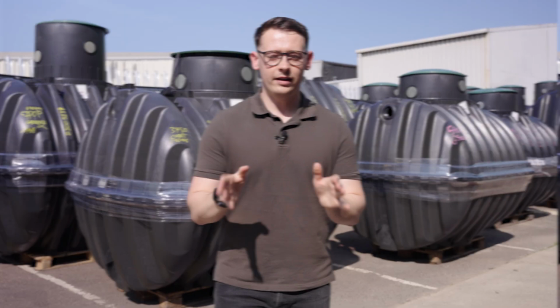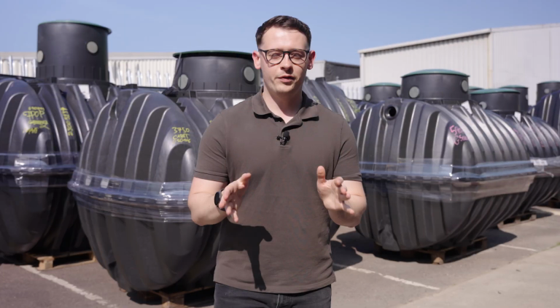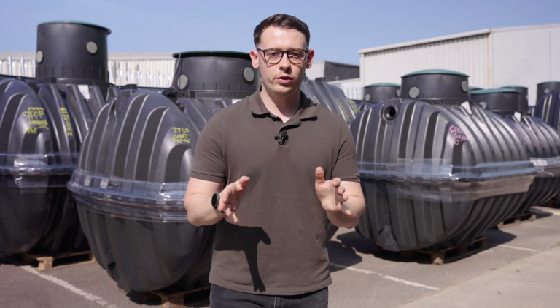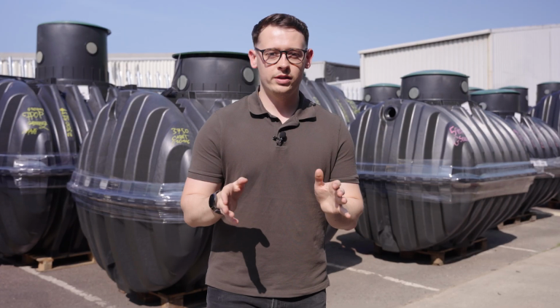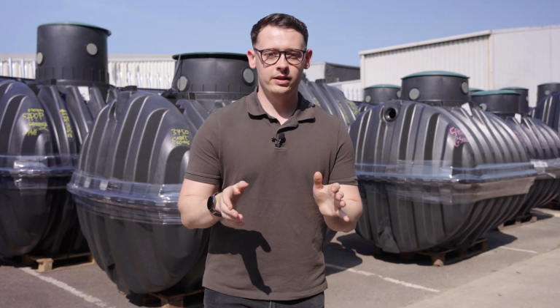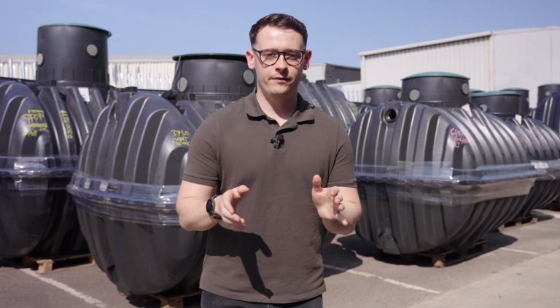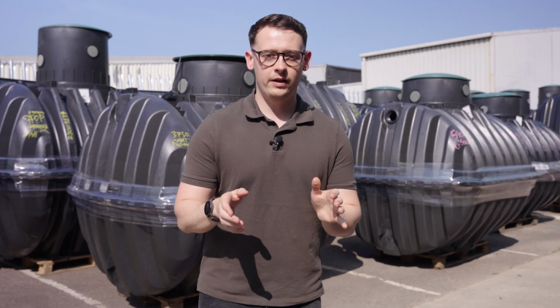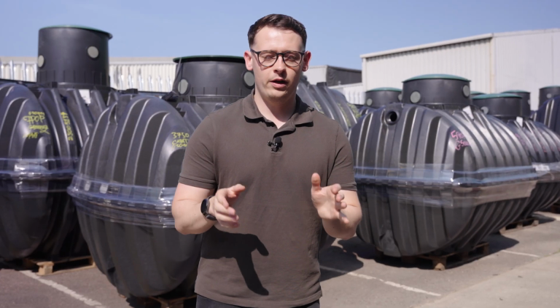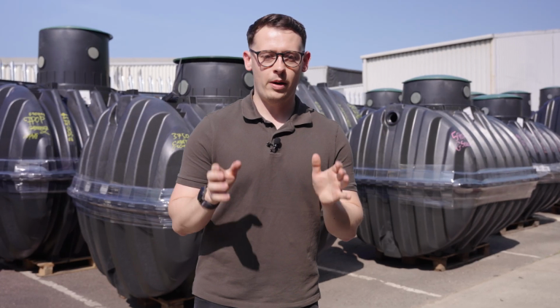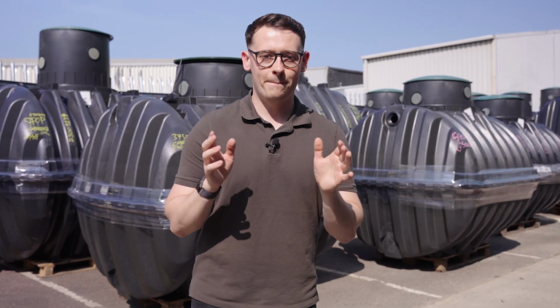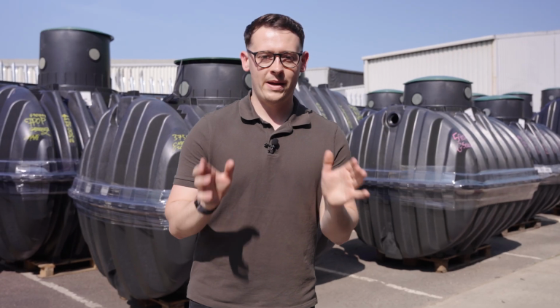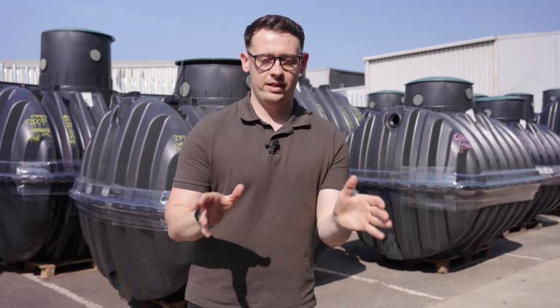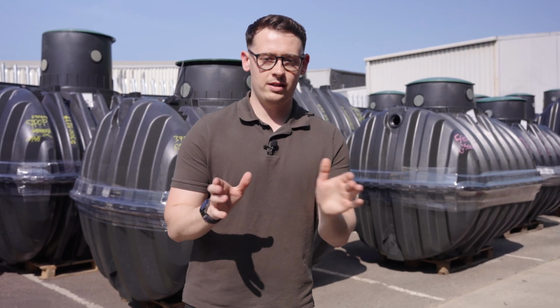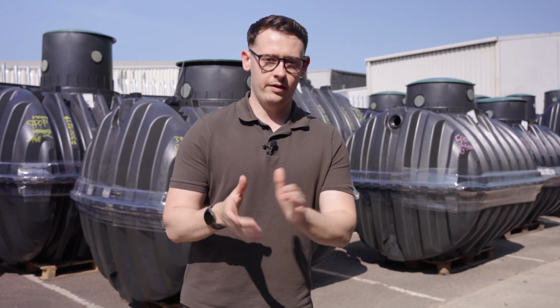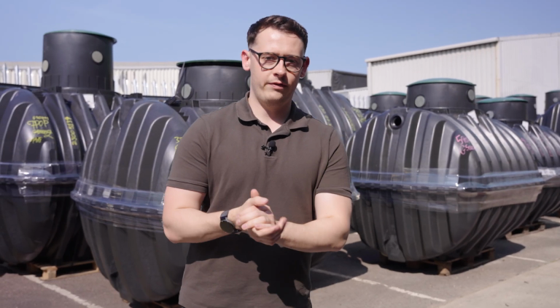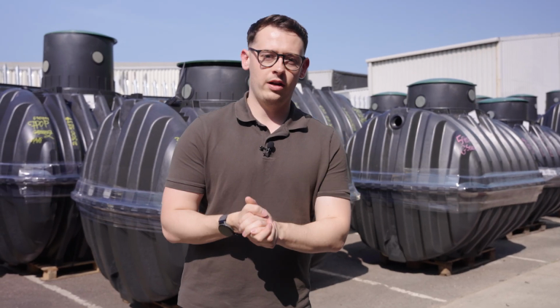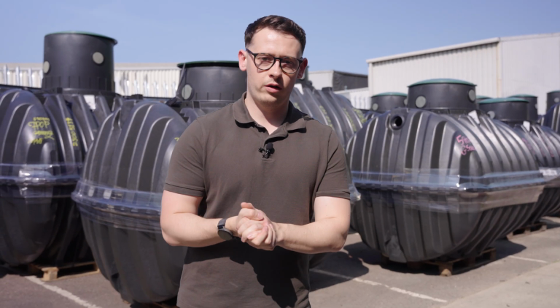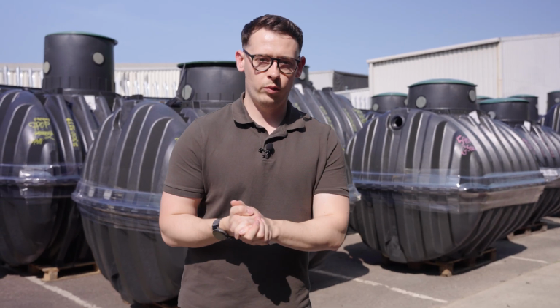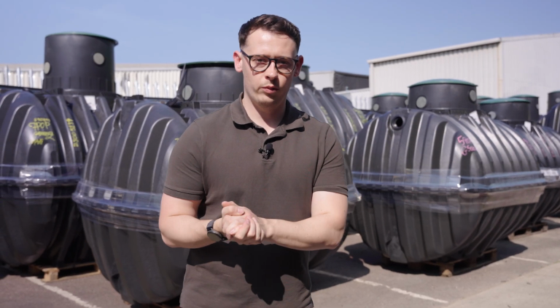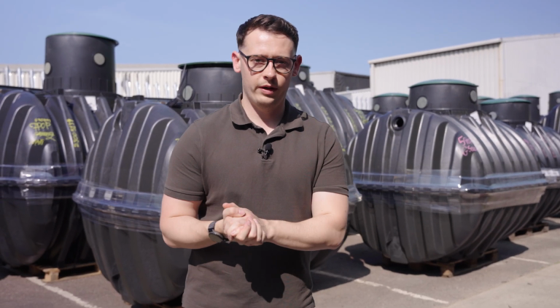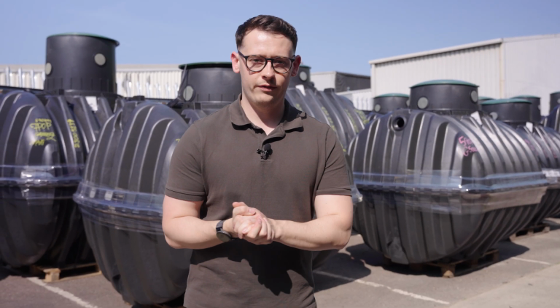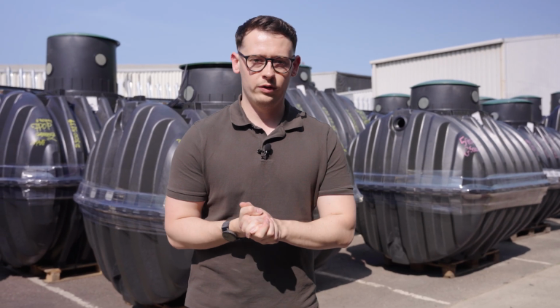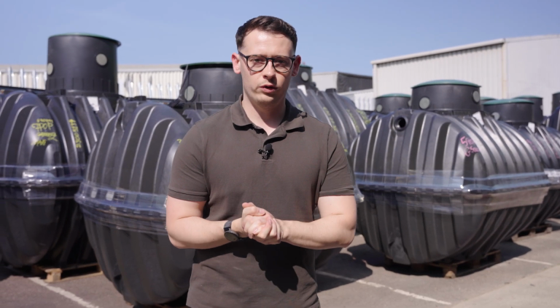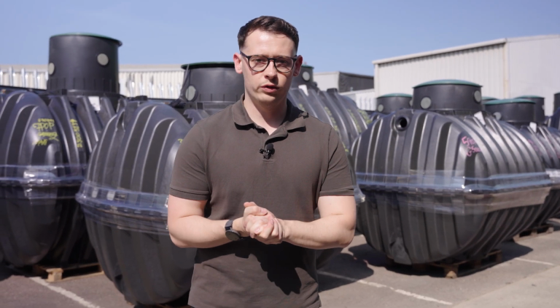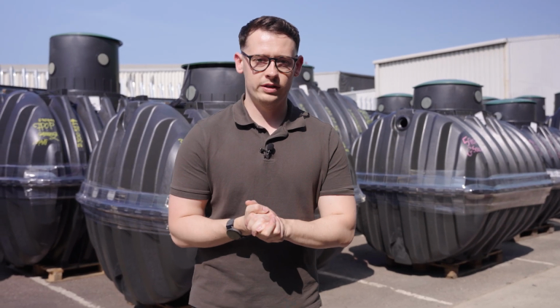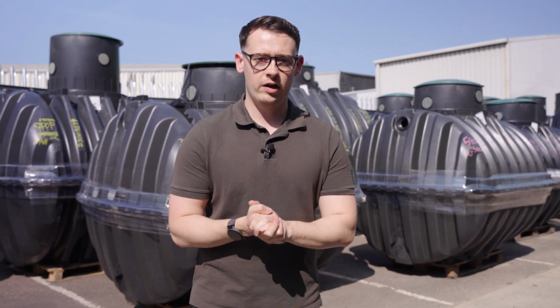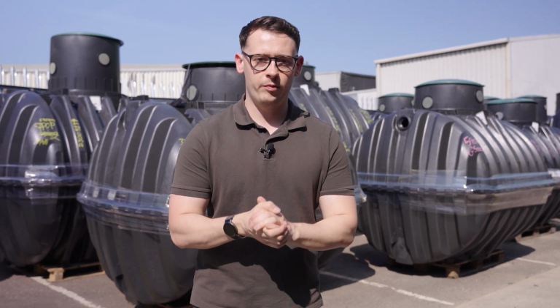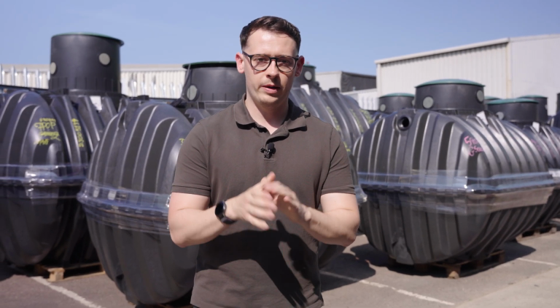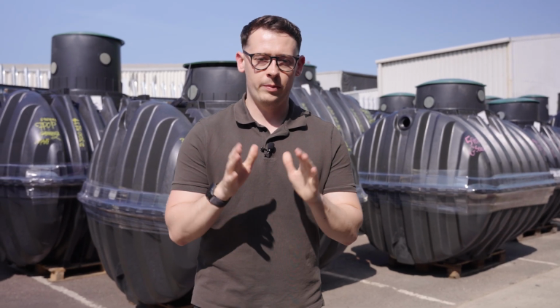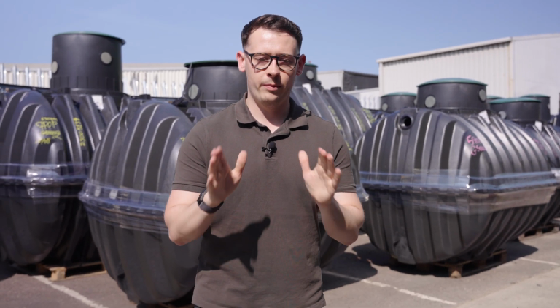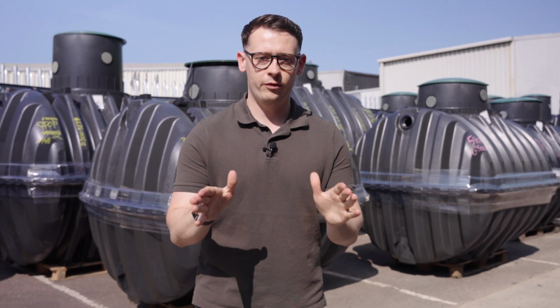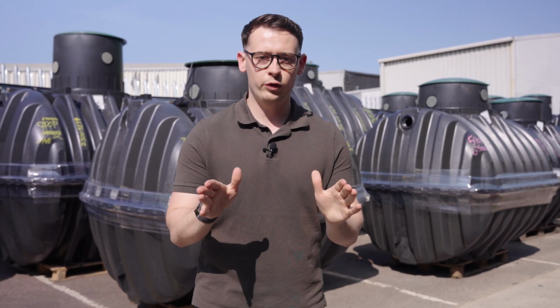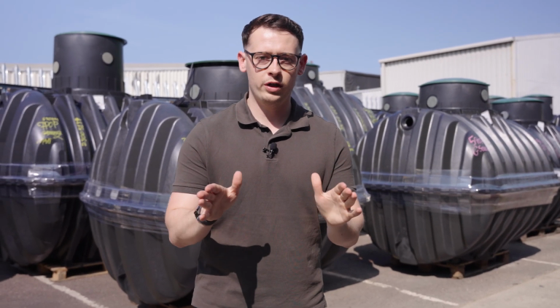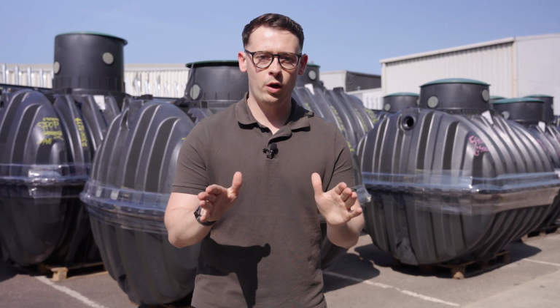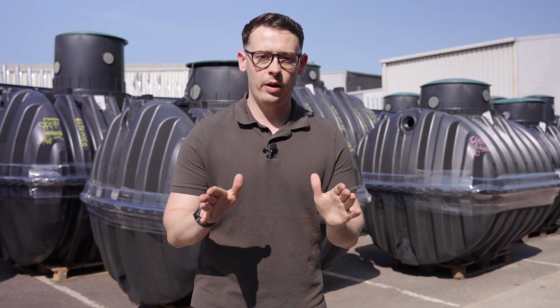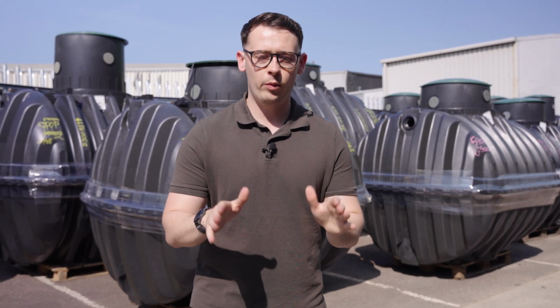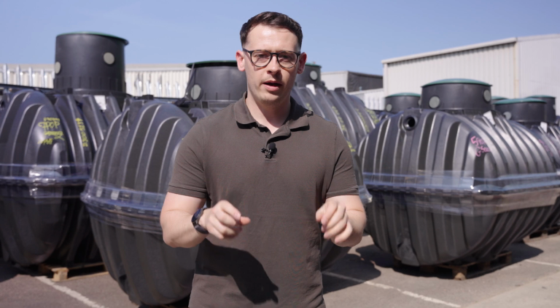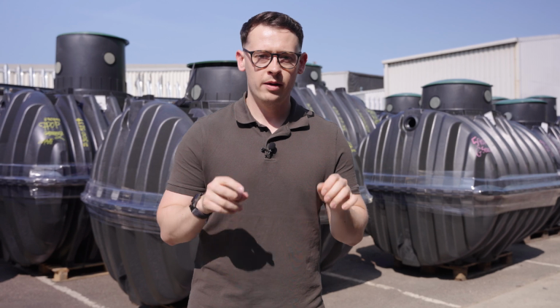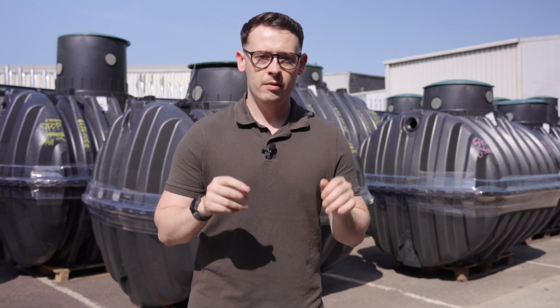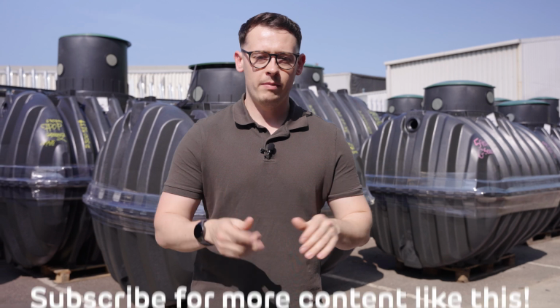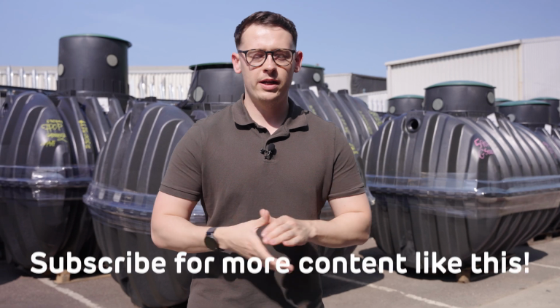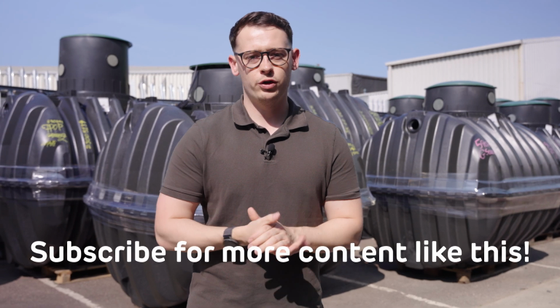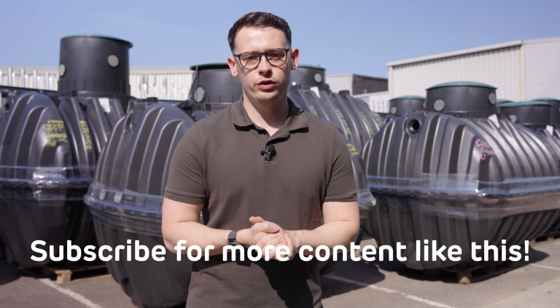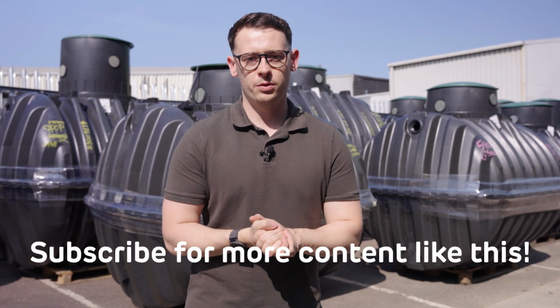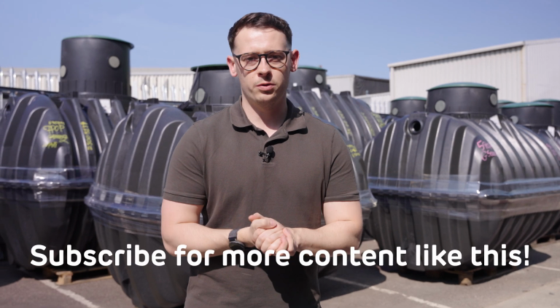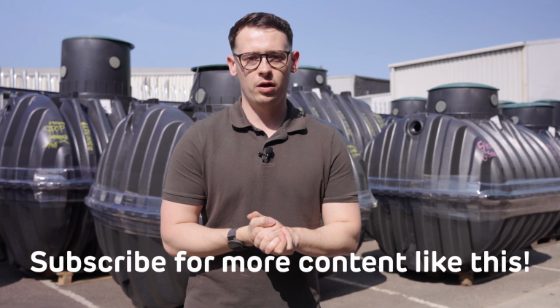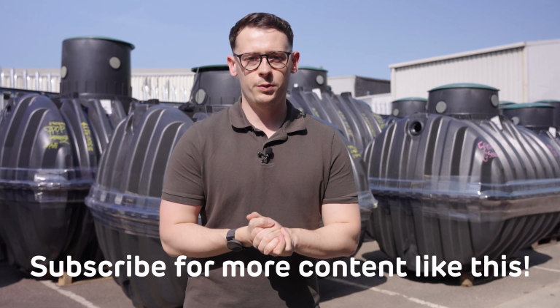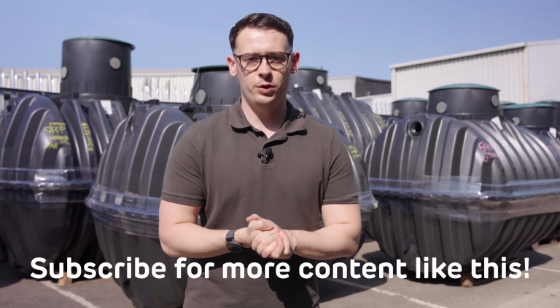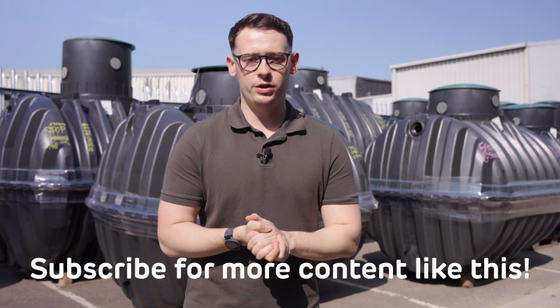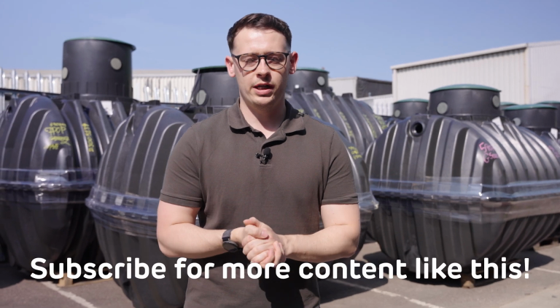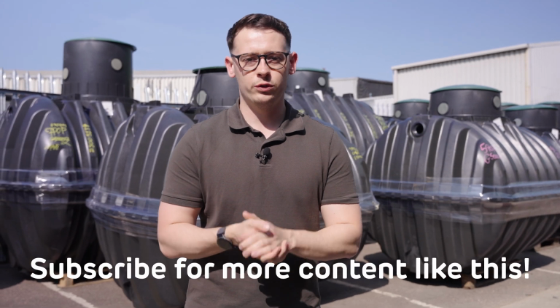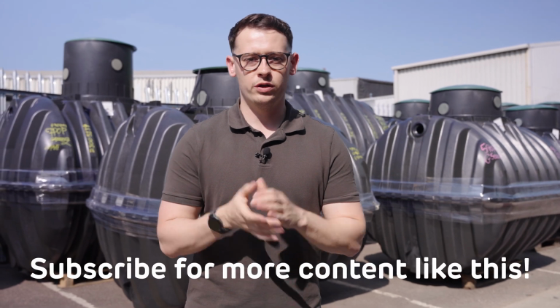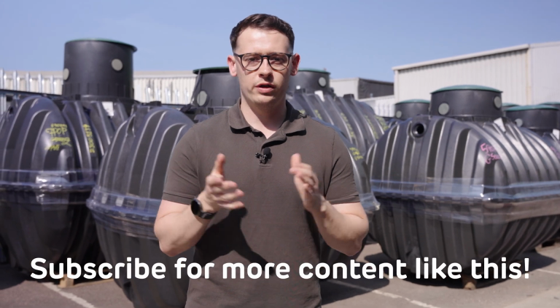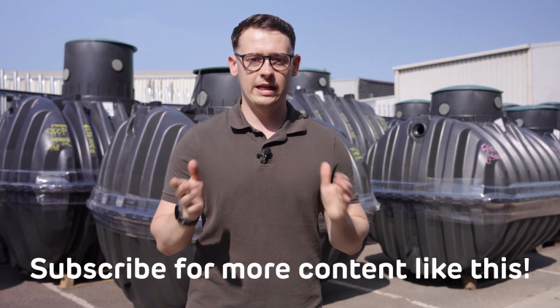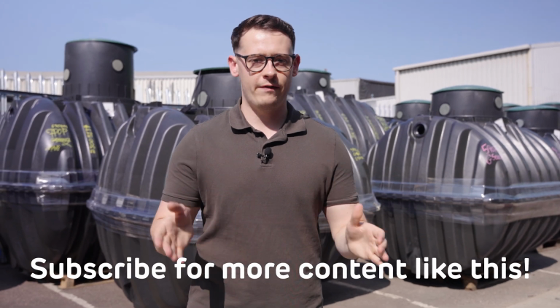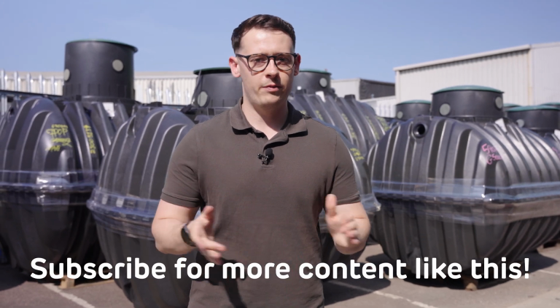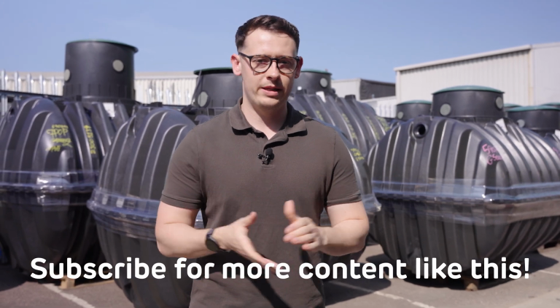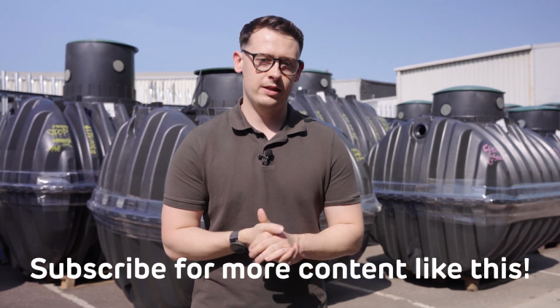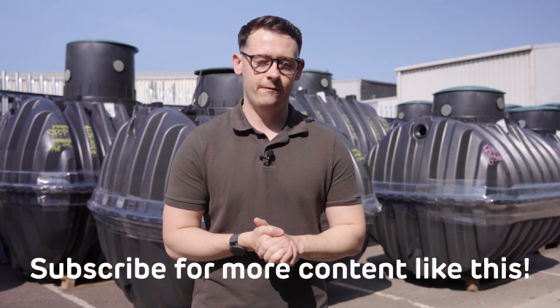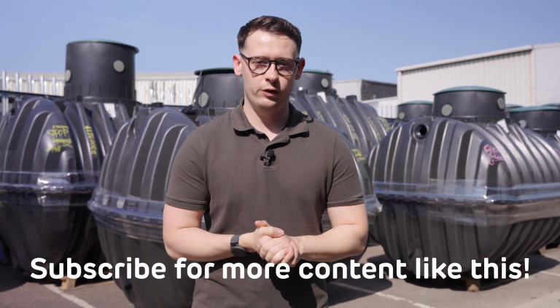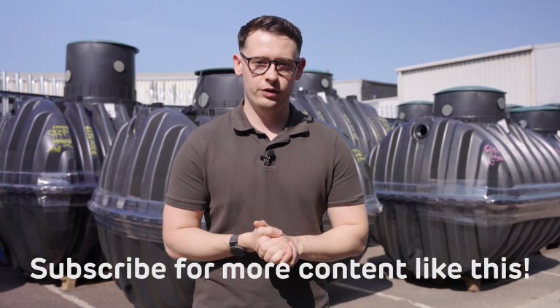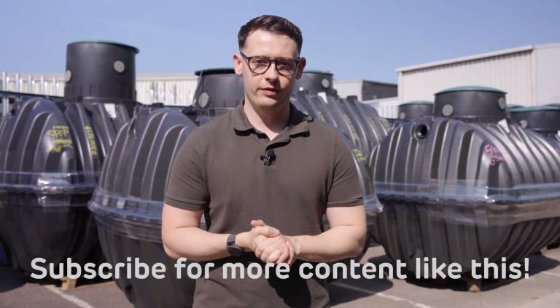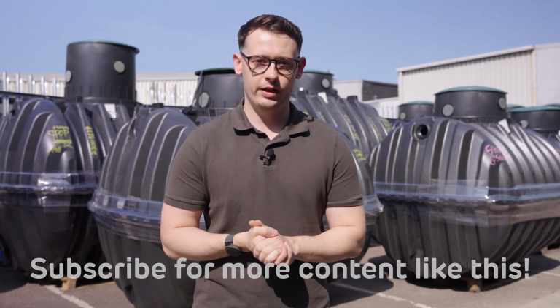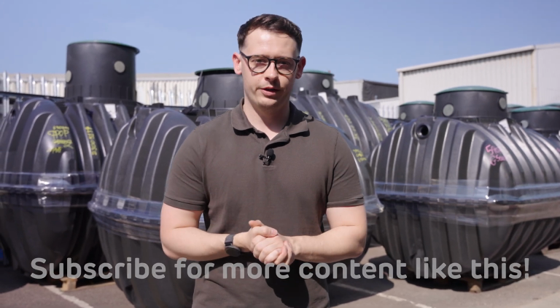Thanks for watching this video and best of luck with your self-build. Before you go, make sure you subscribe to our channel so you never miss a future video.